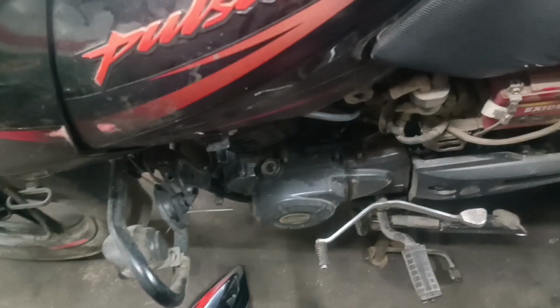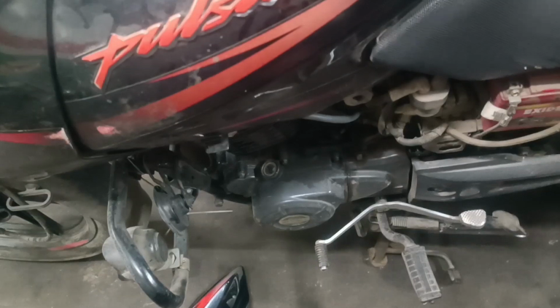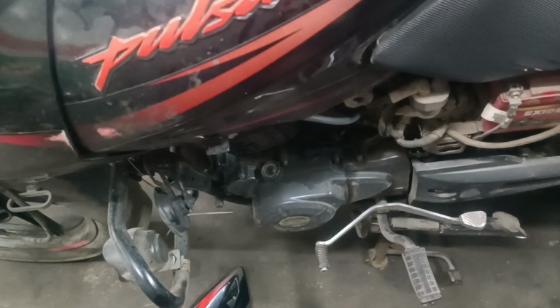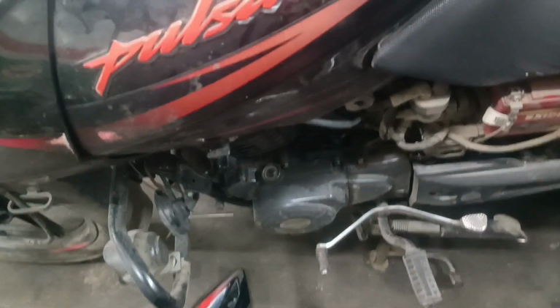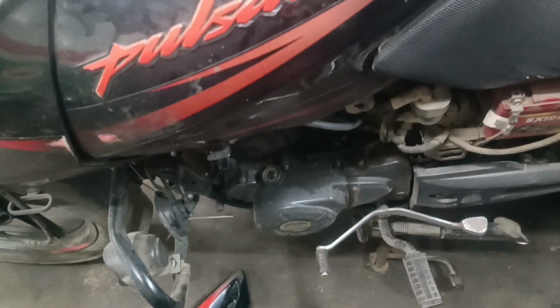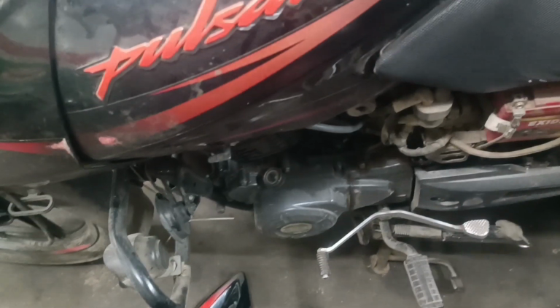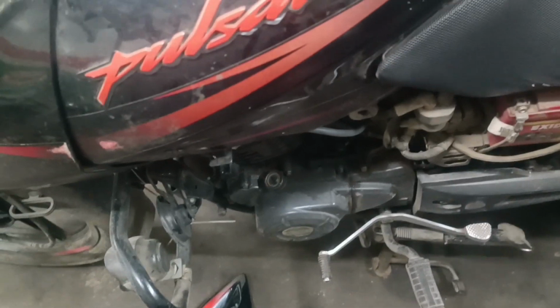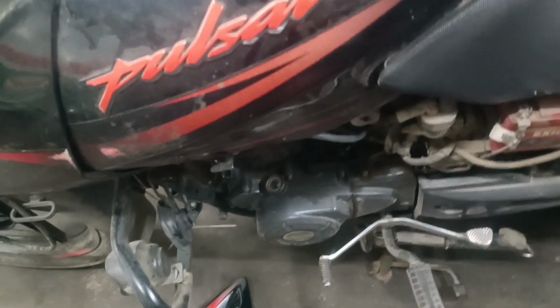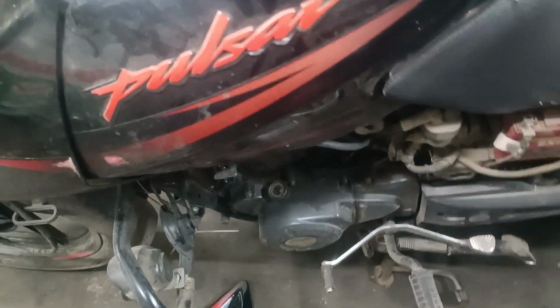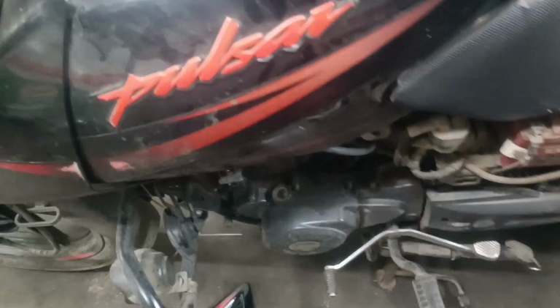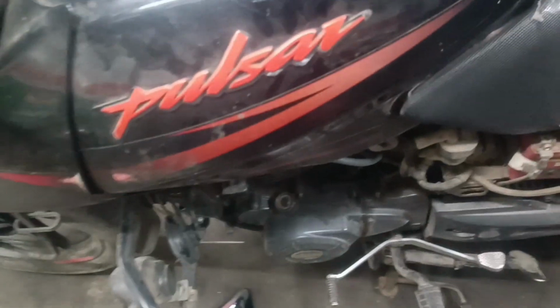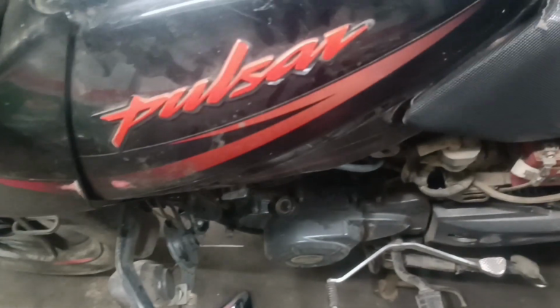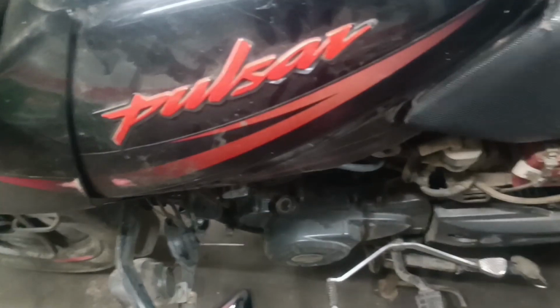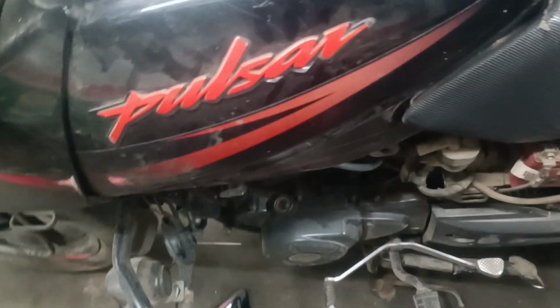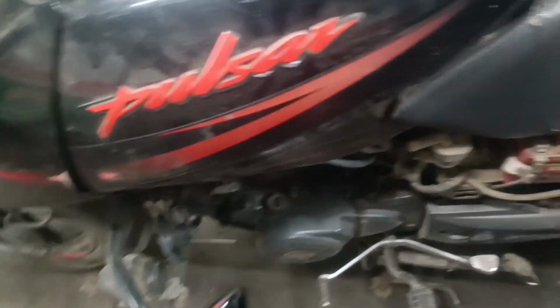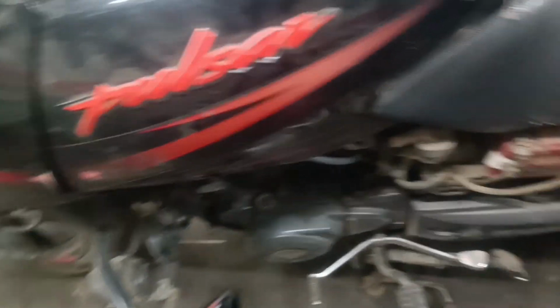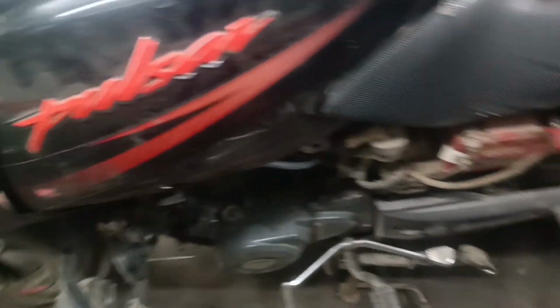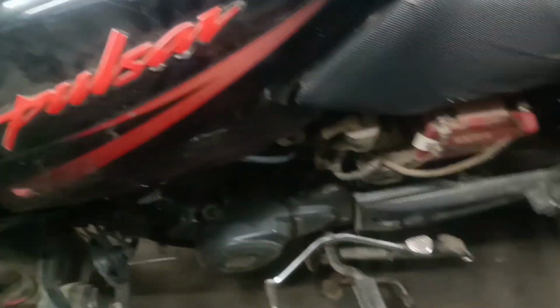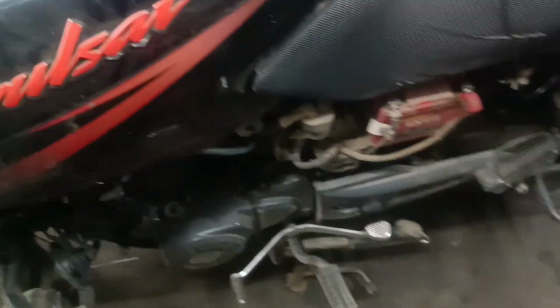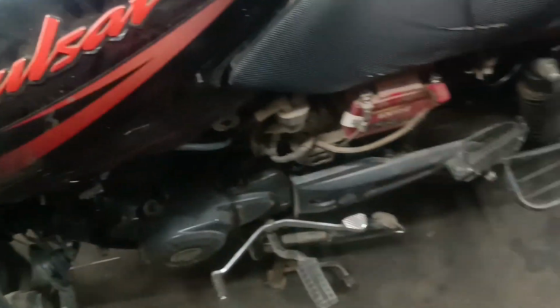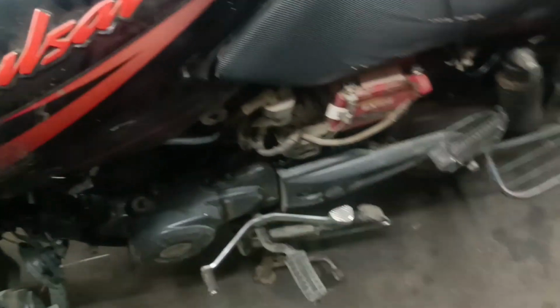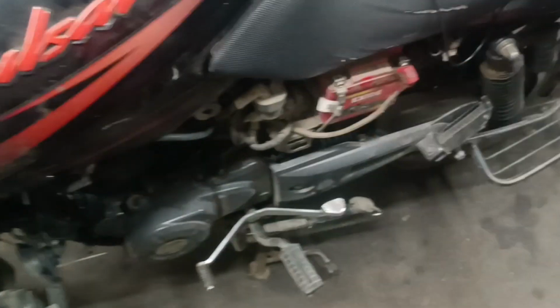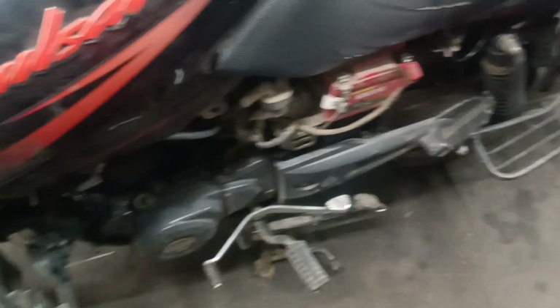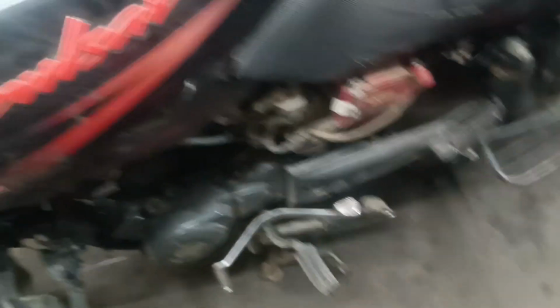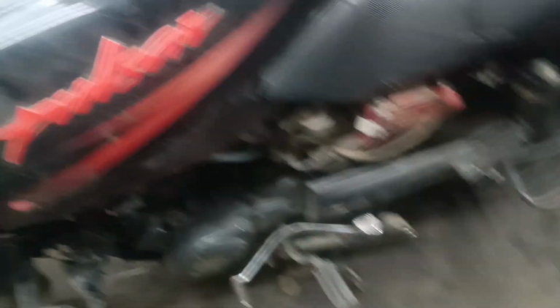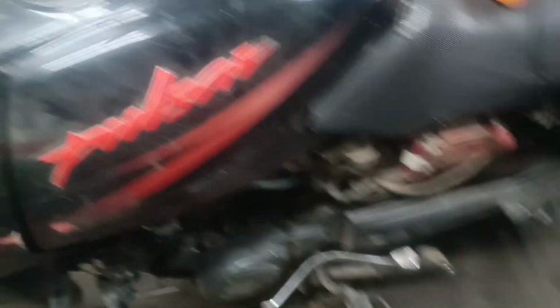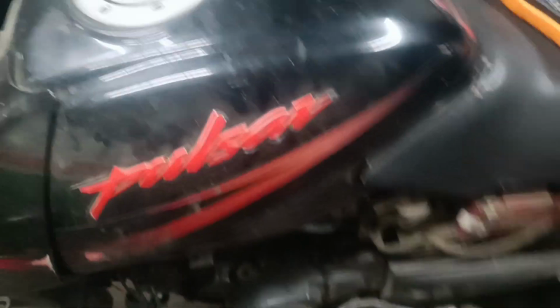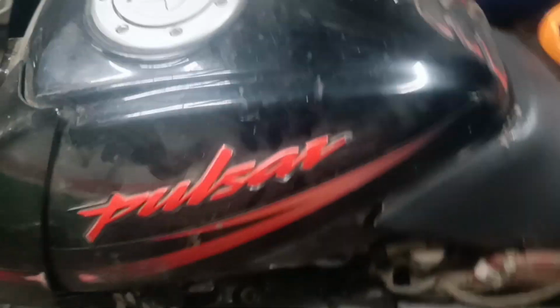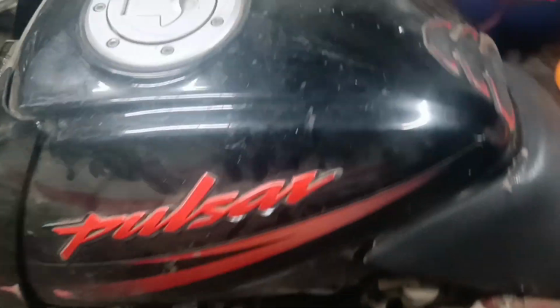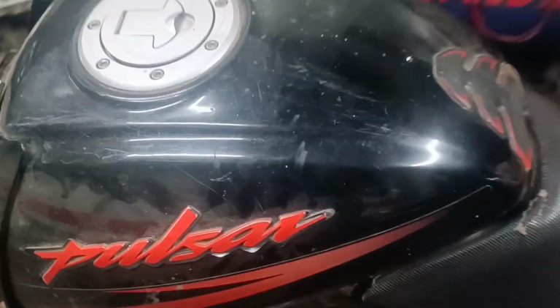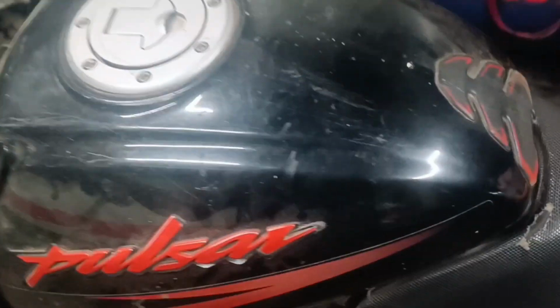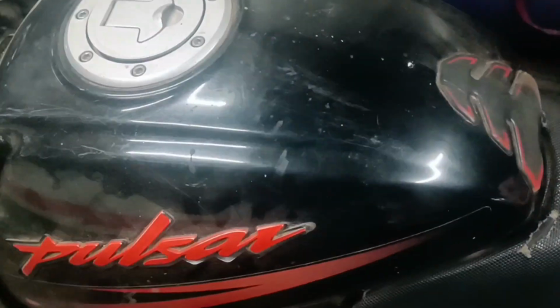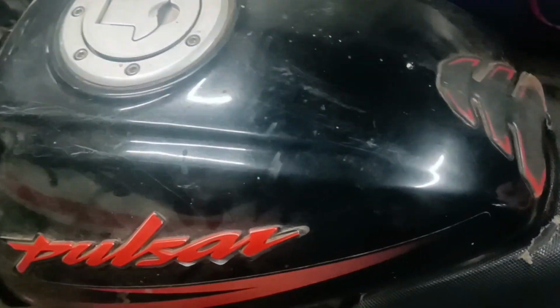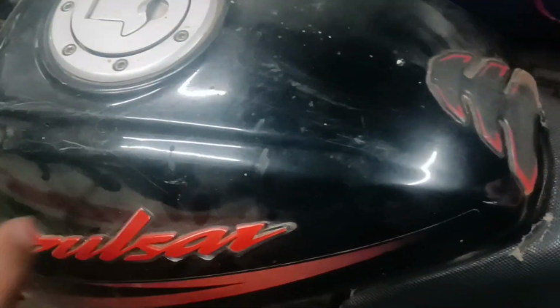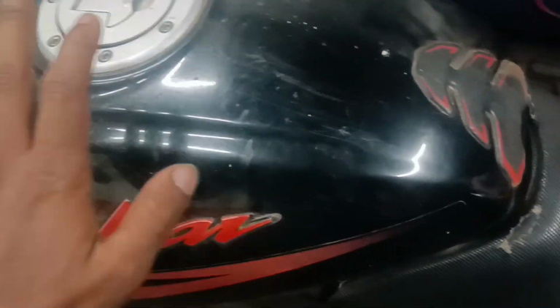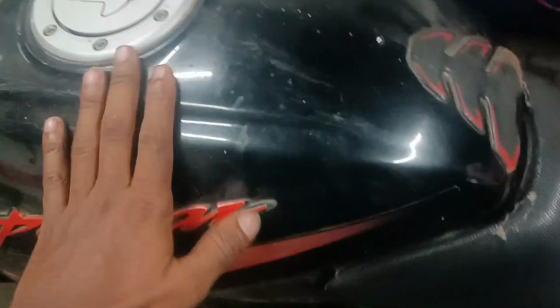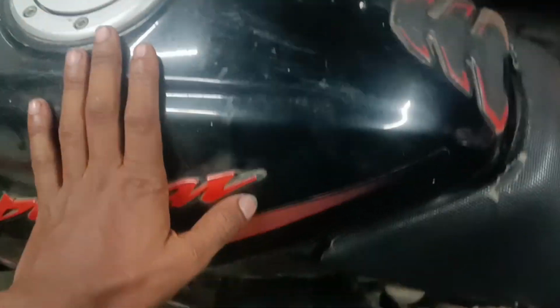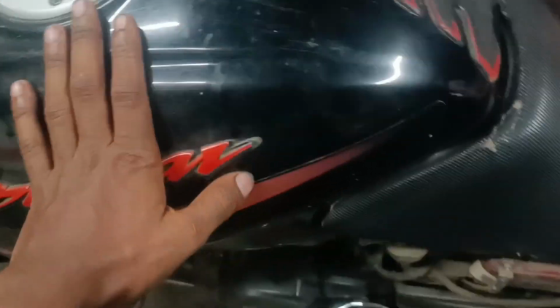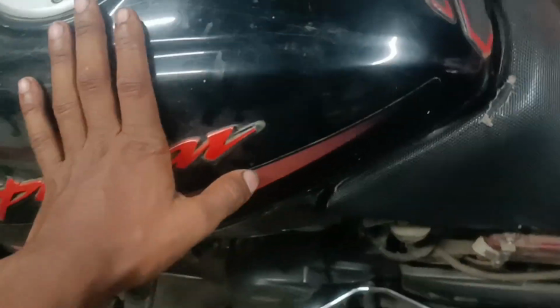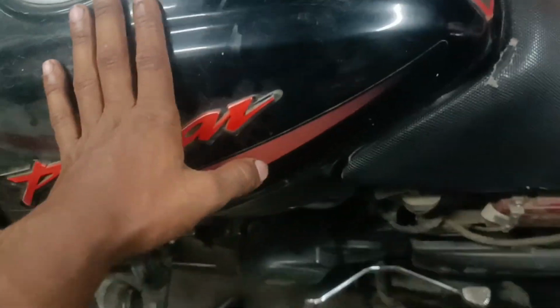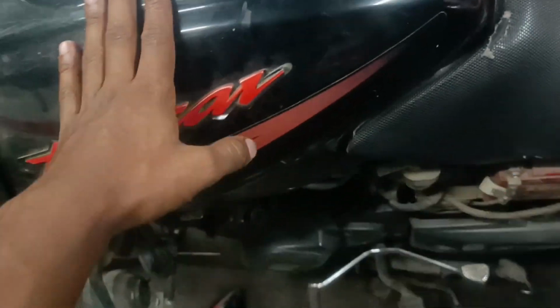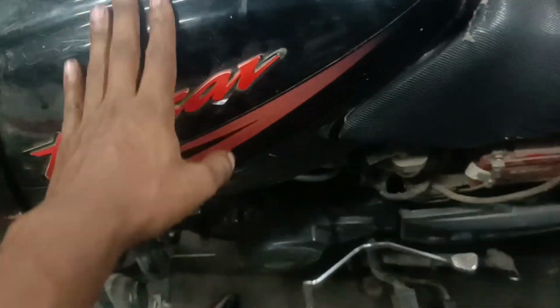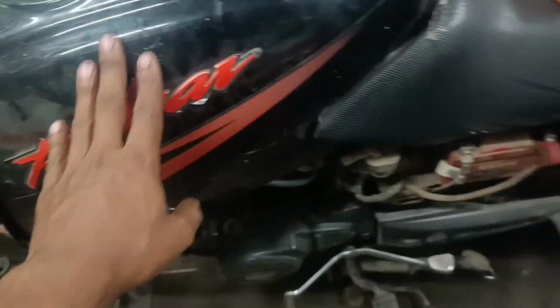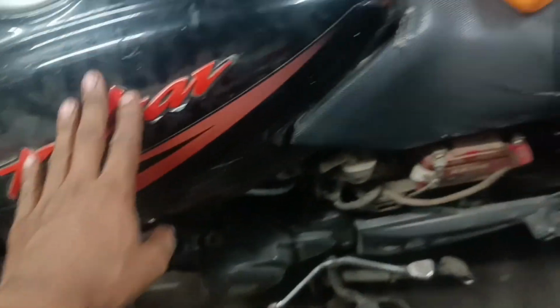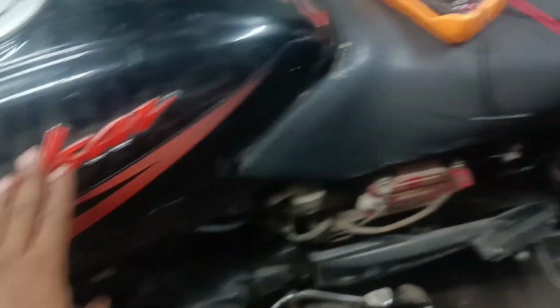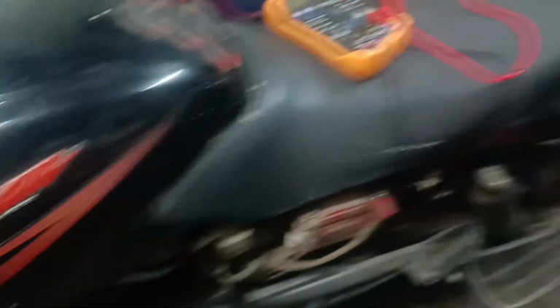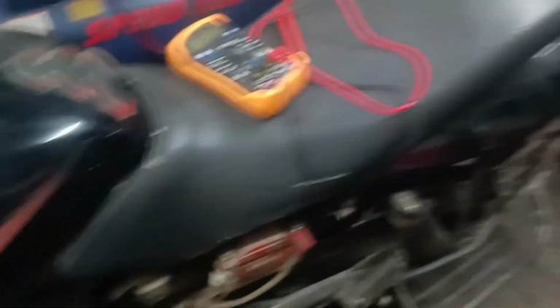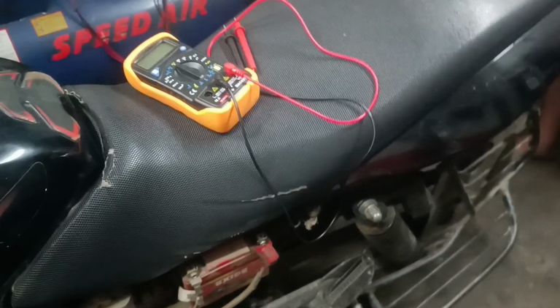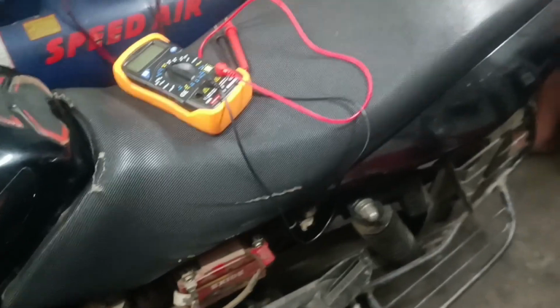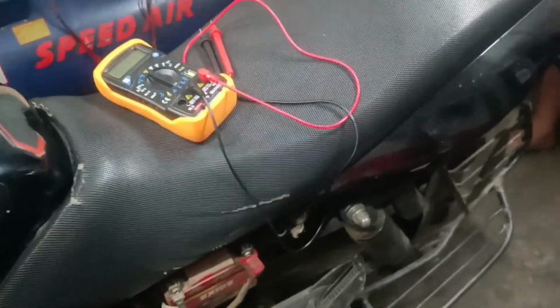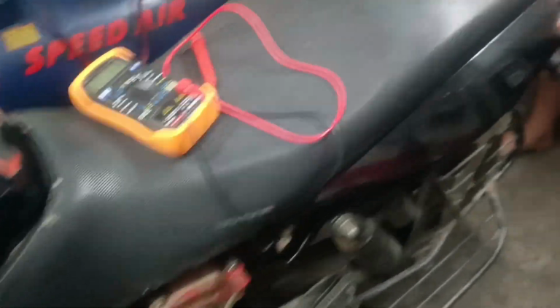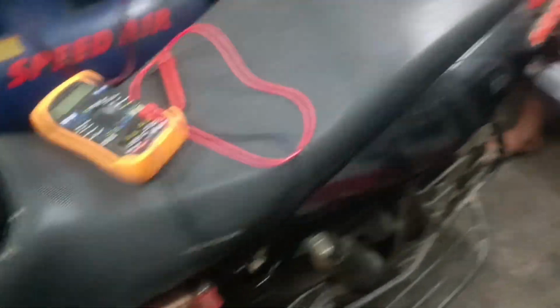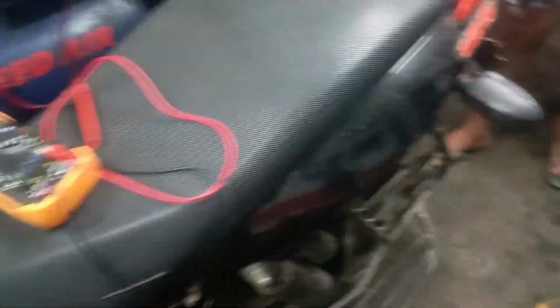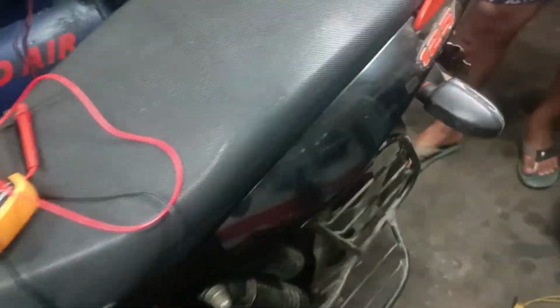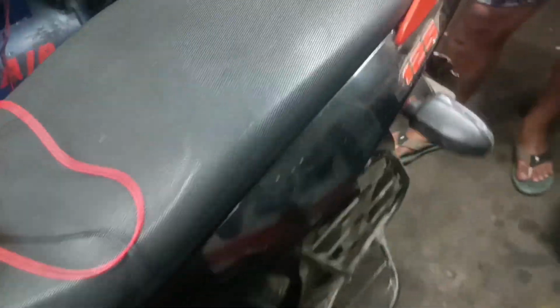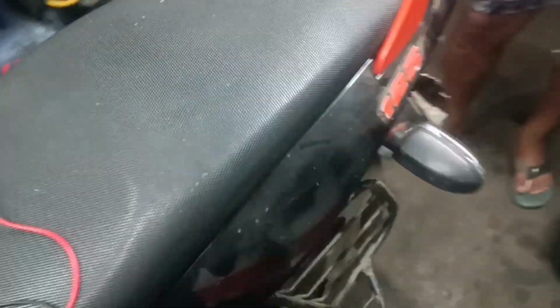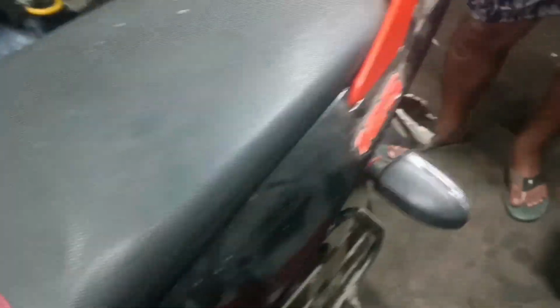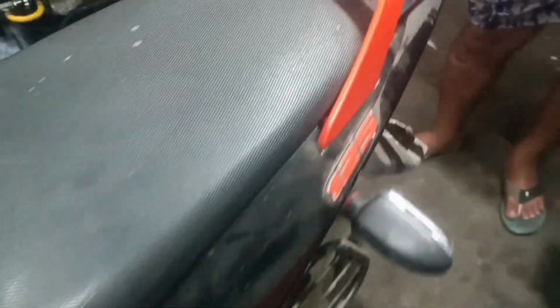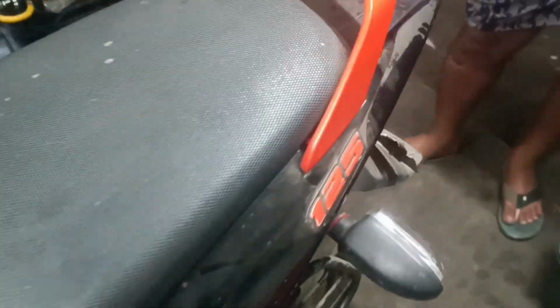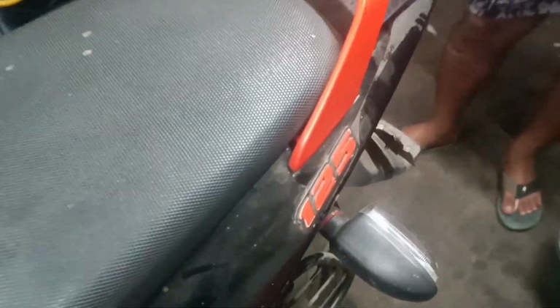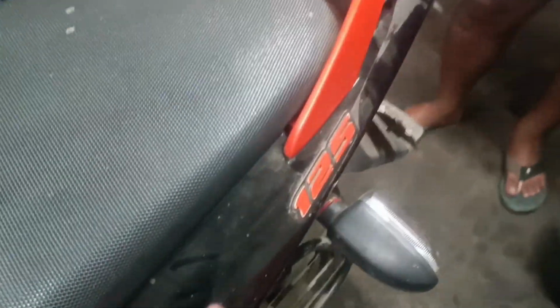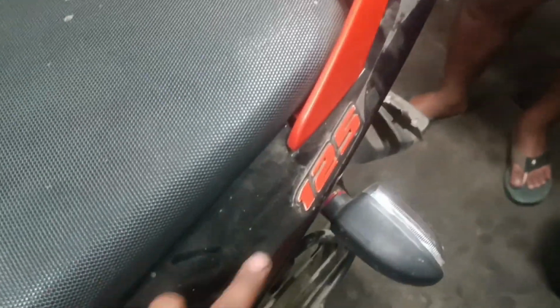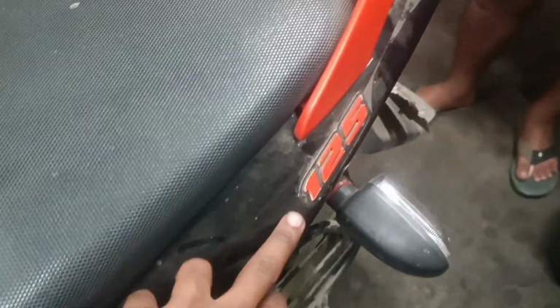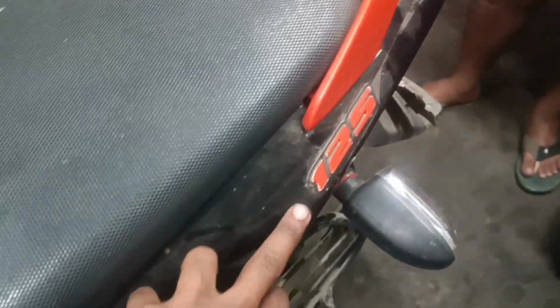Hello everyone, welcome to our channel. Today we are talking about the Pulsar 125.